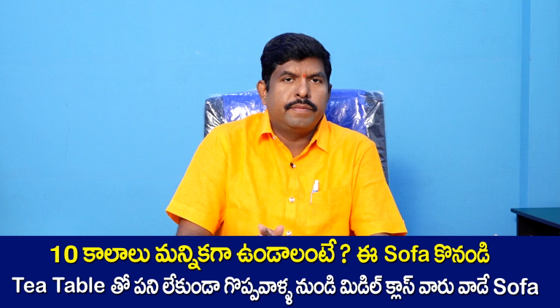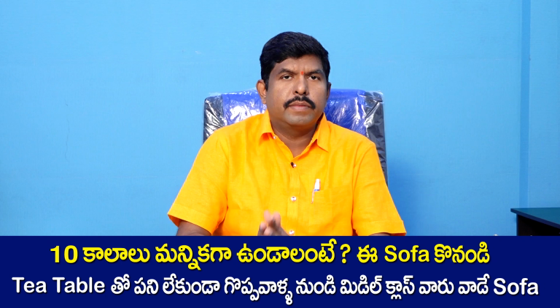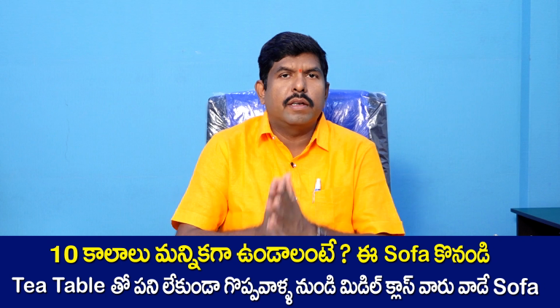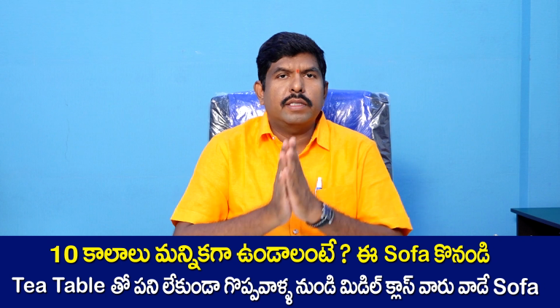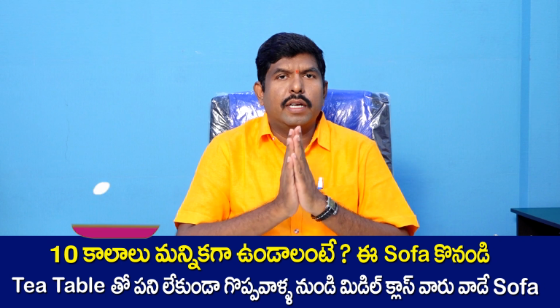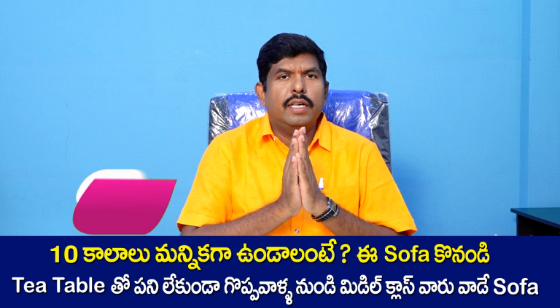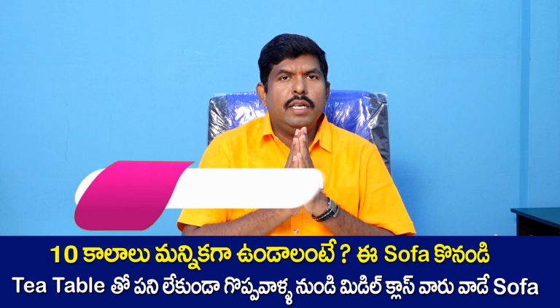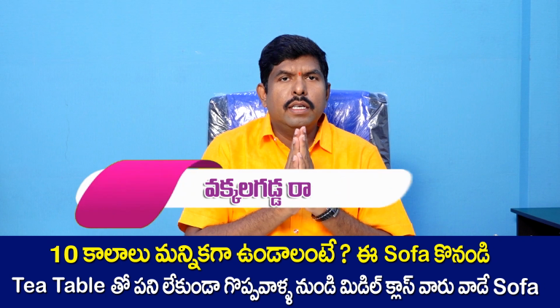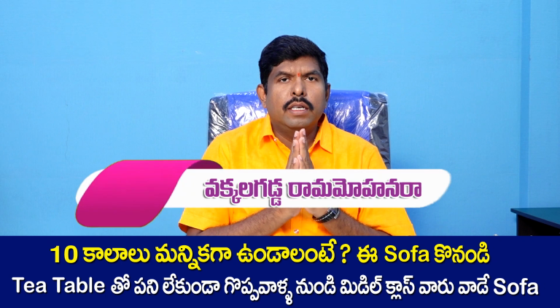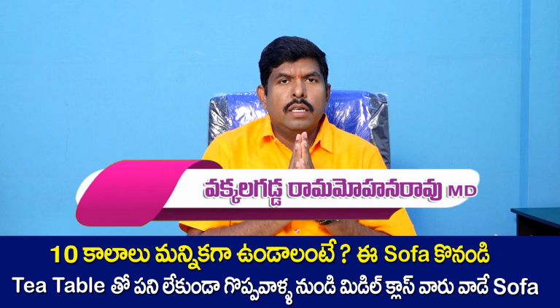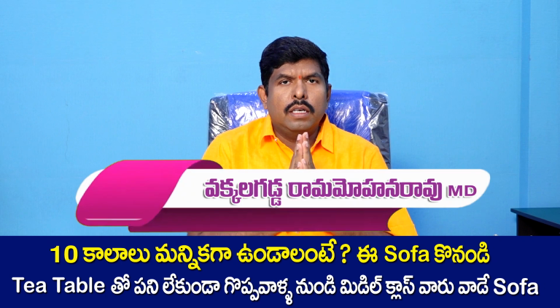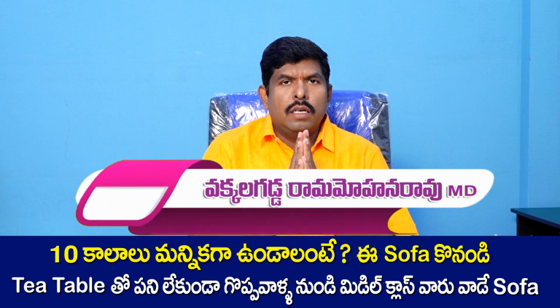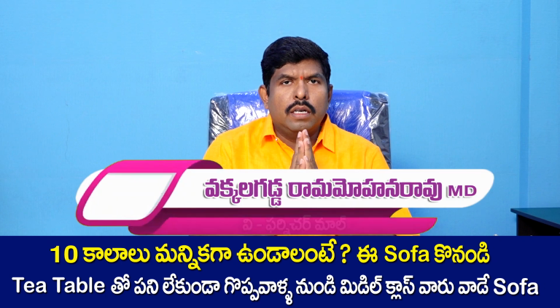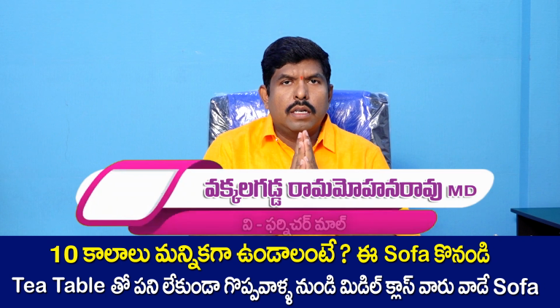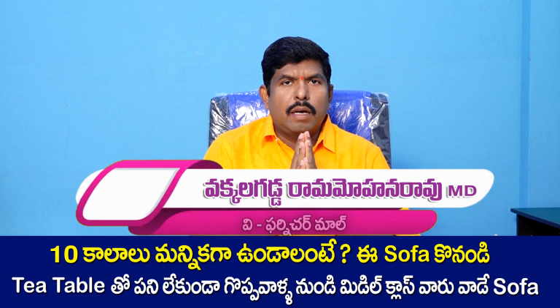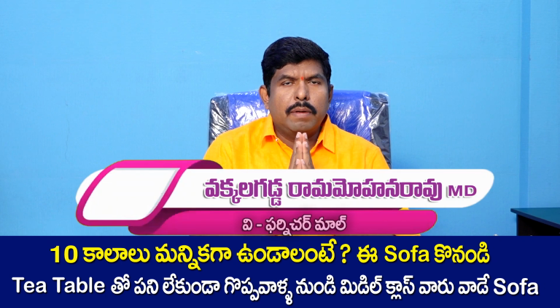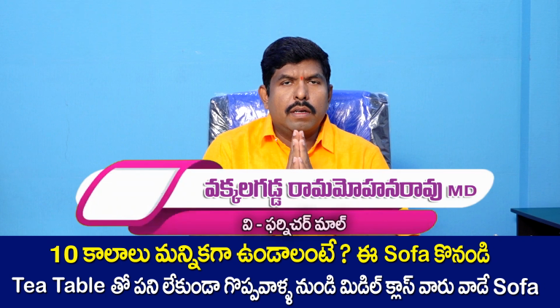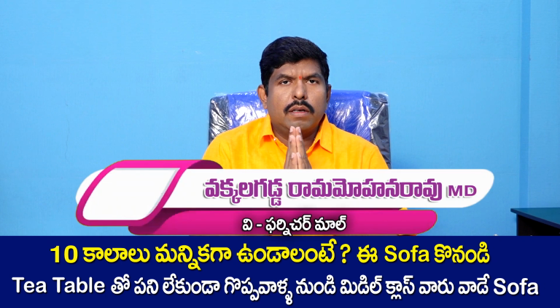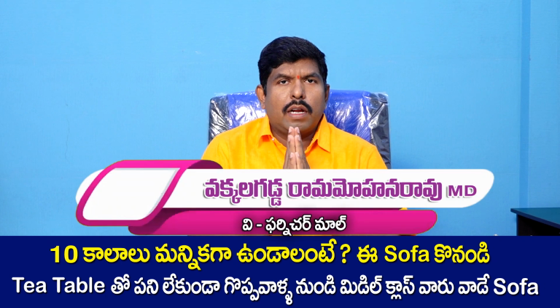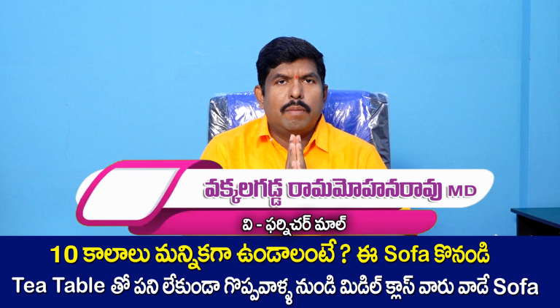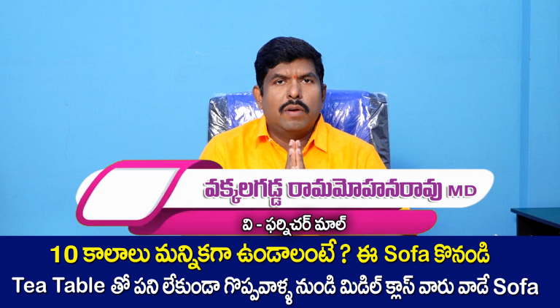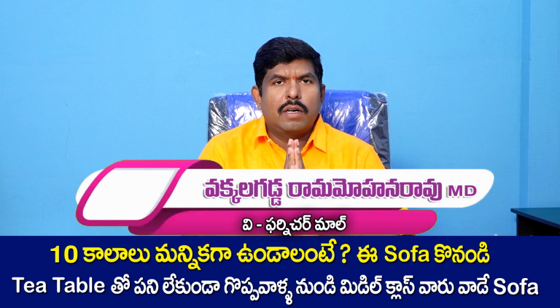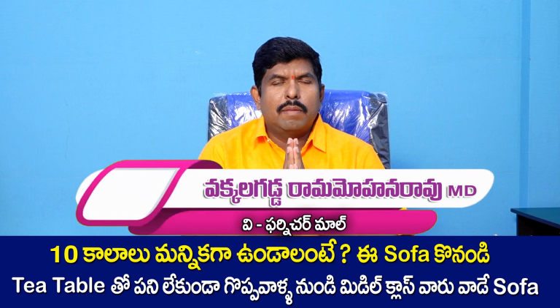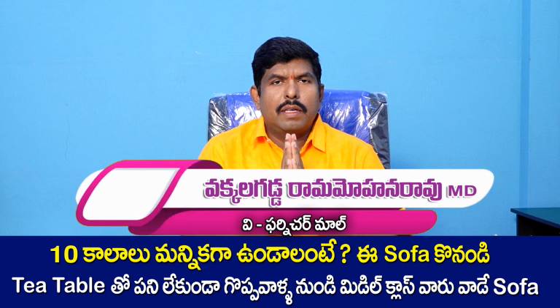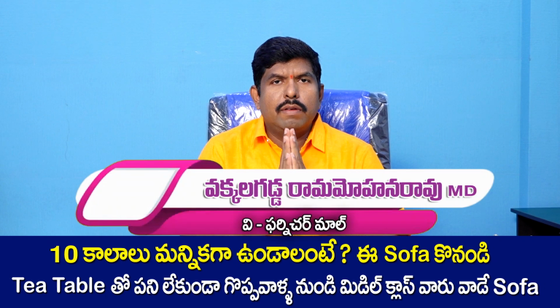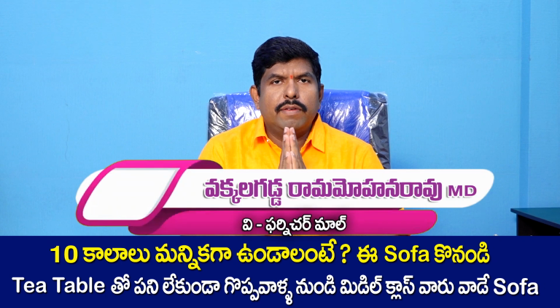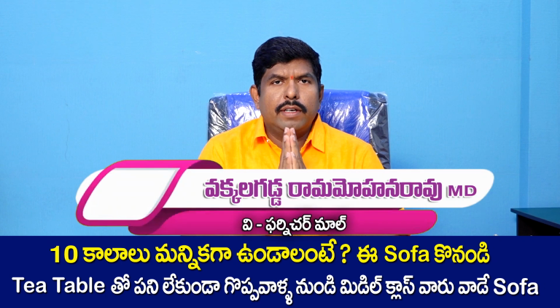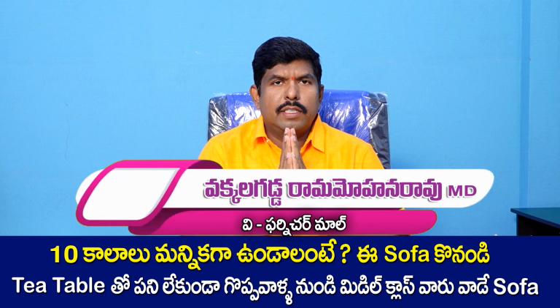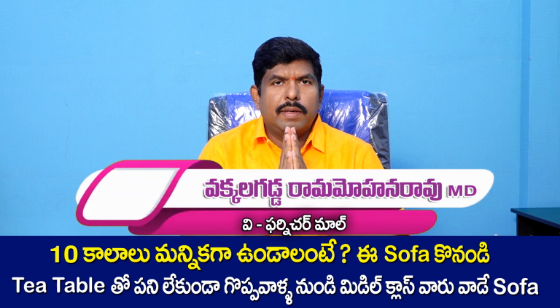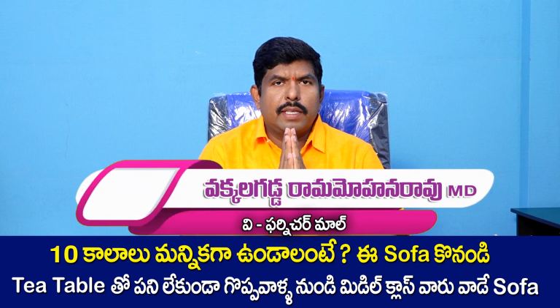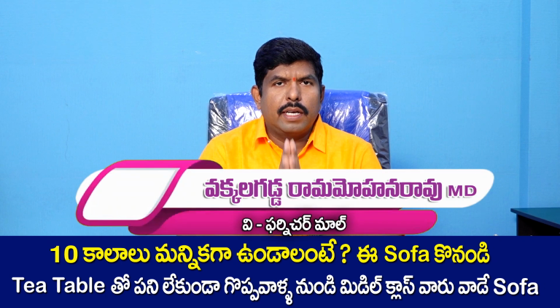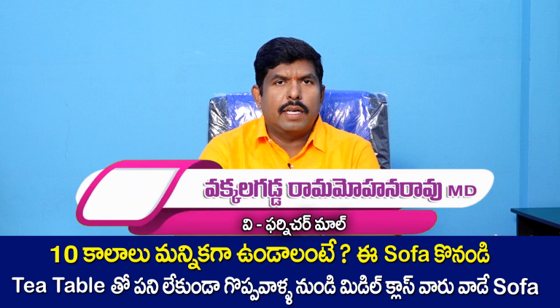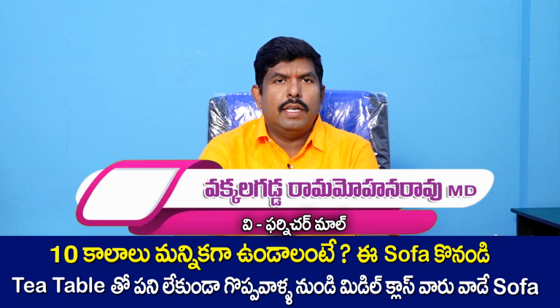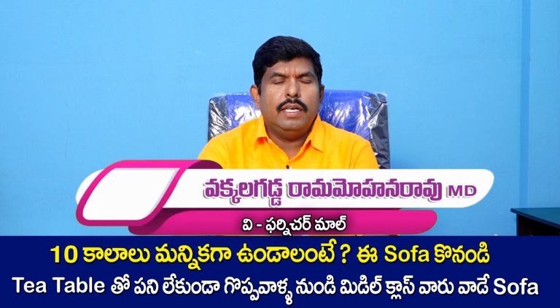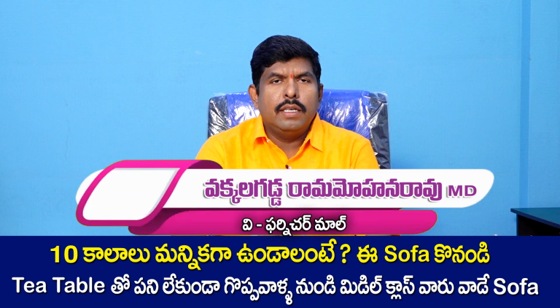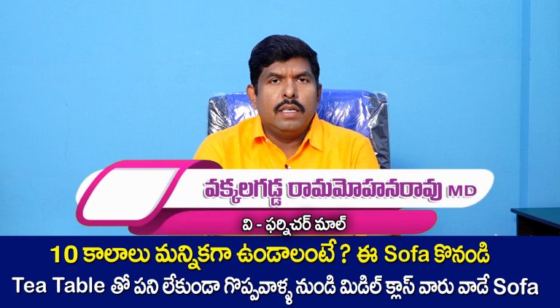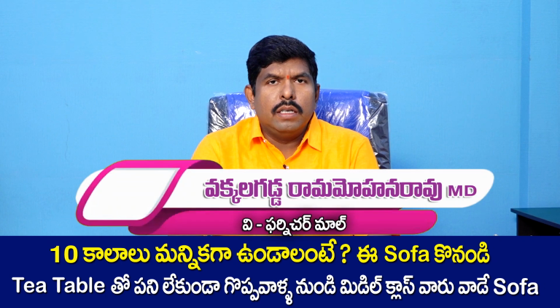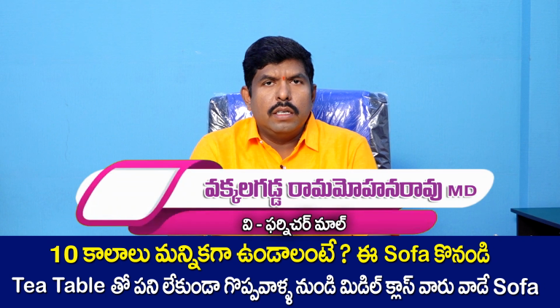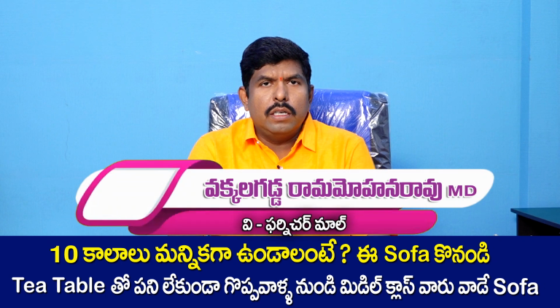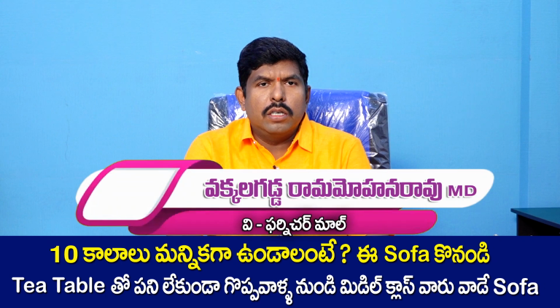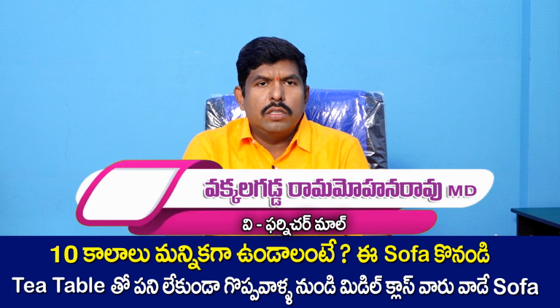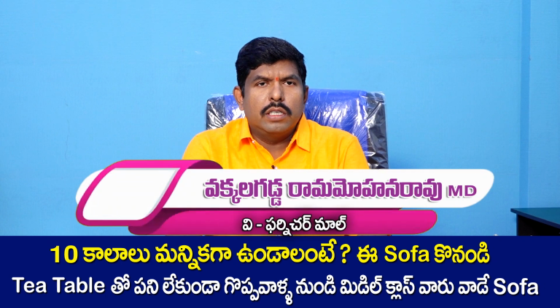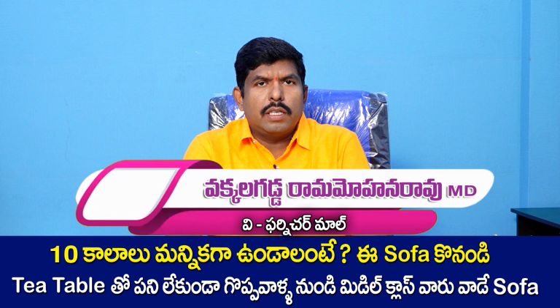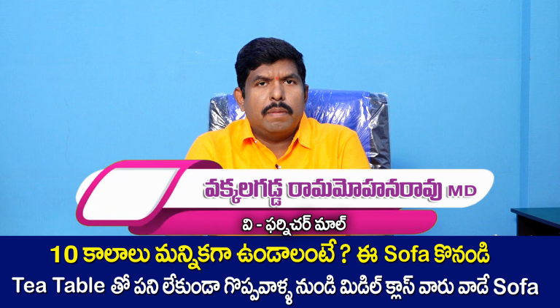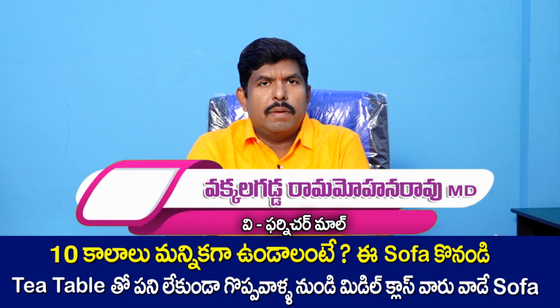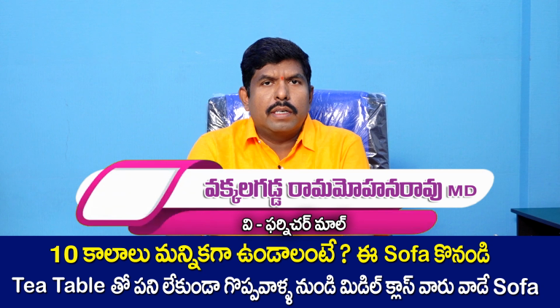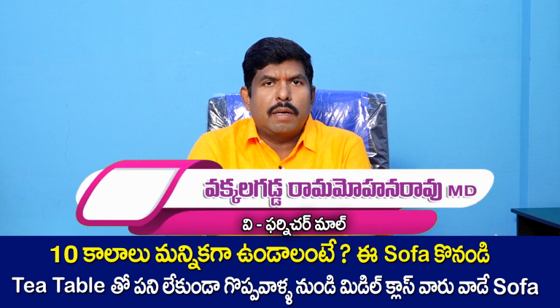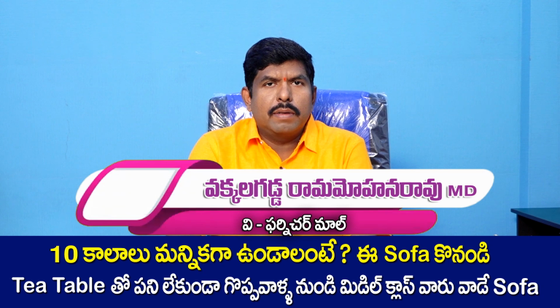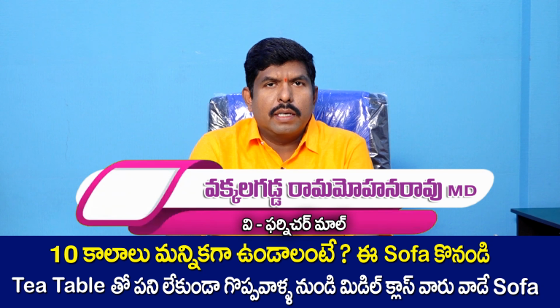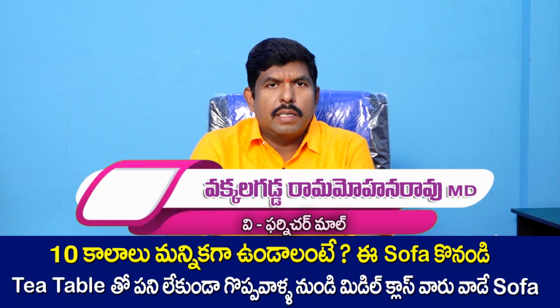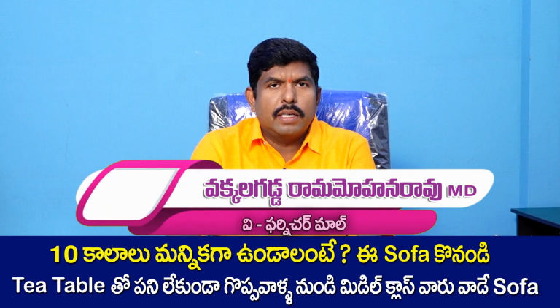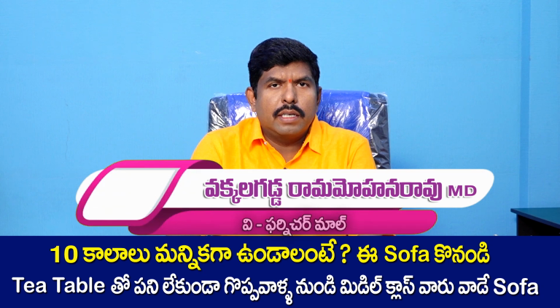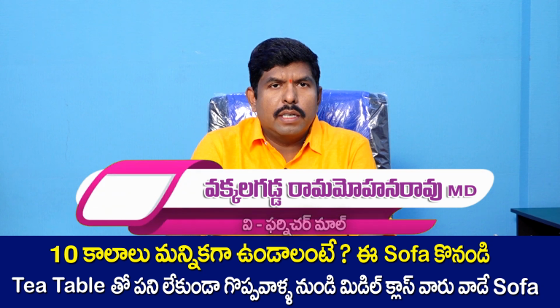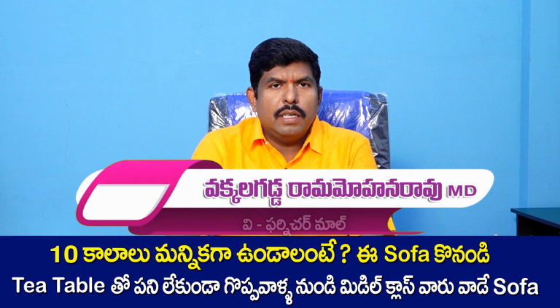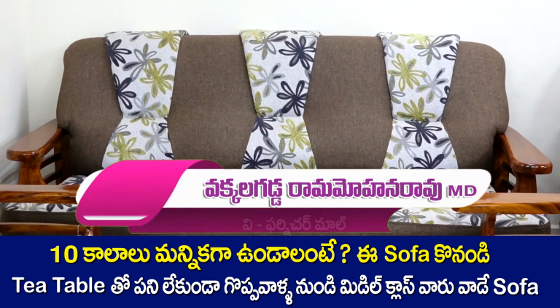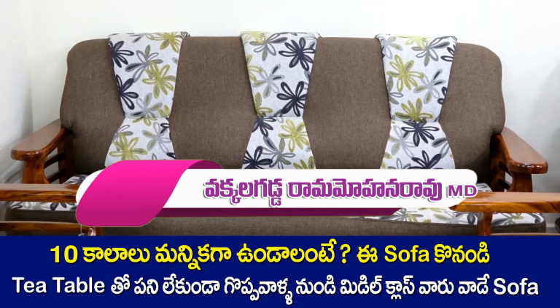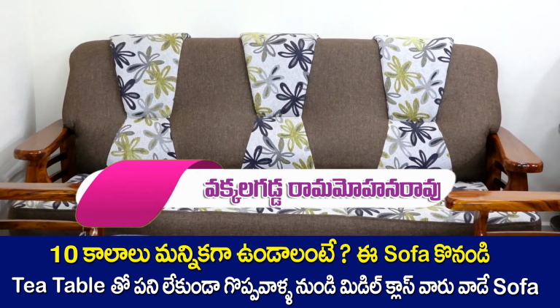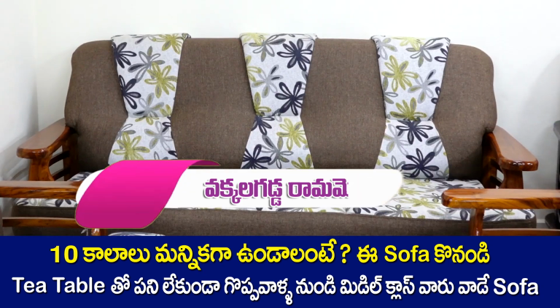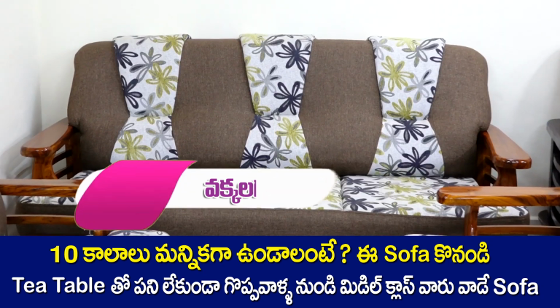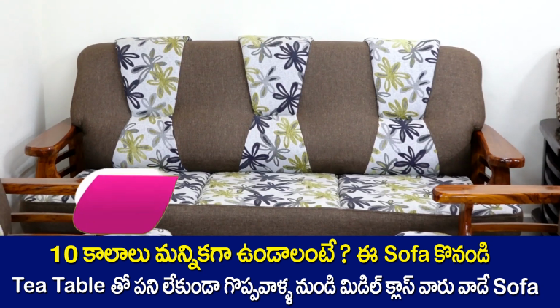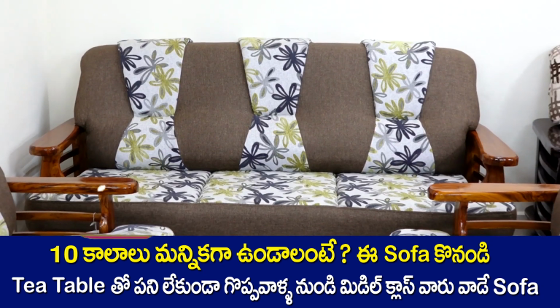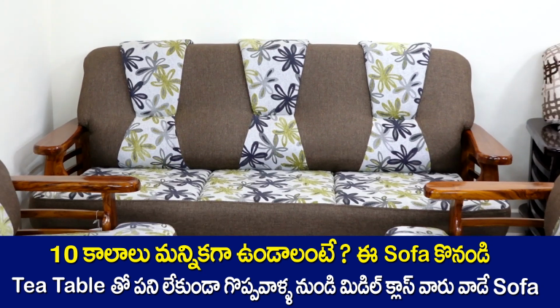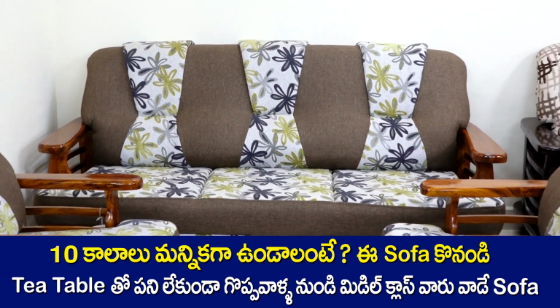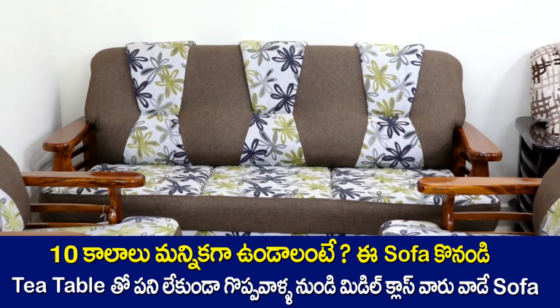Hello, my name is Ram Mohan. I am Veefarnichri Mathena. Today I am going to talk about a topic called Swapasit.